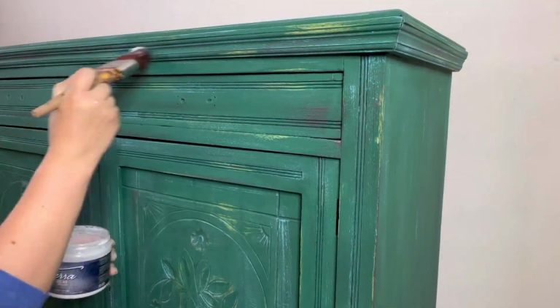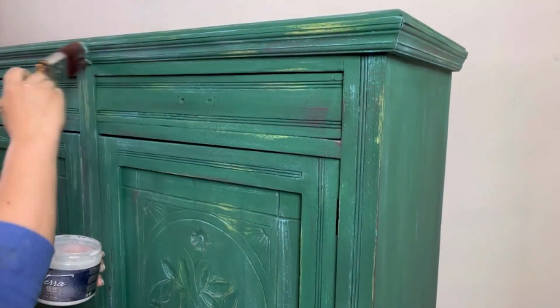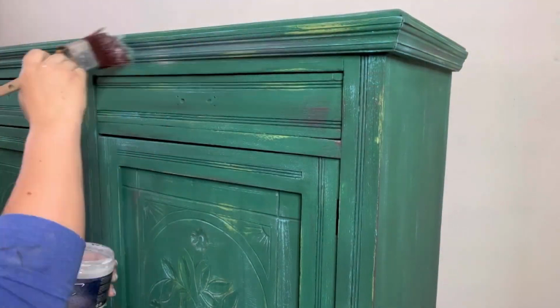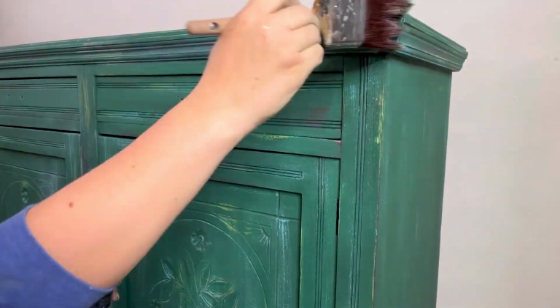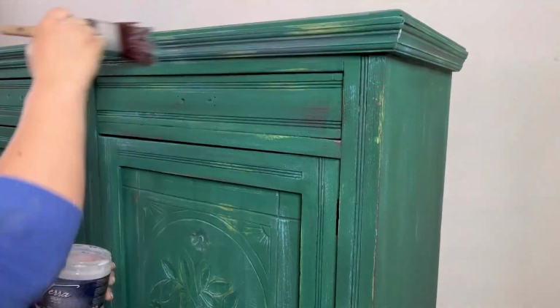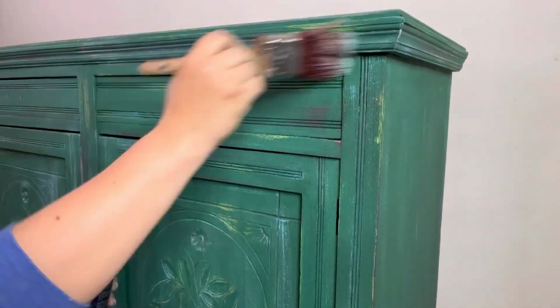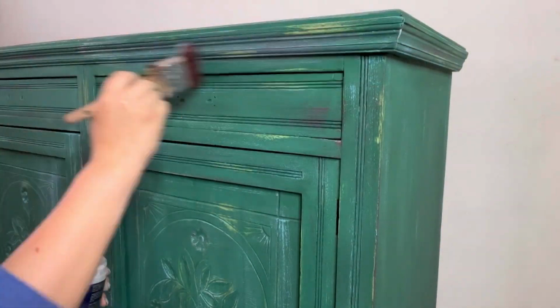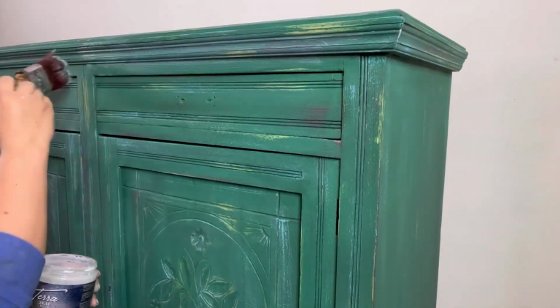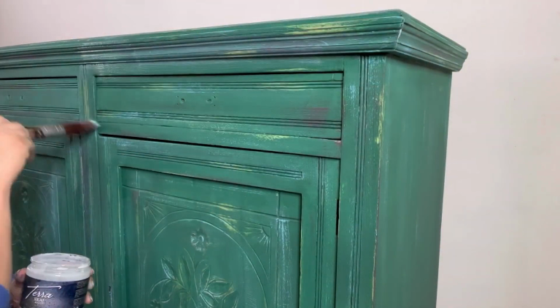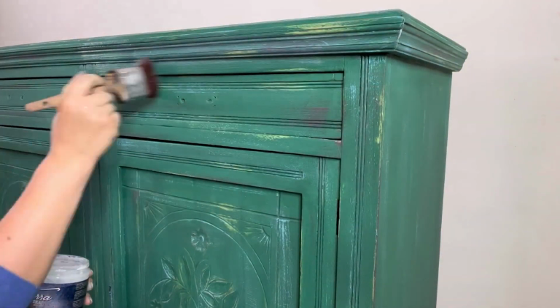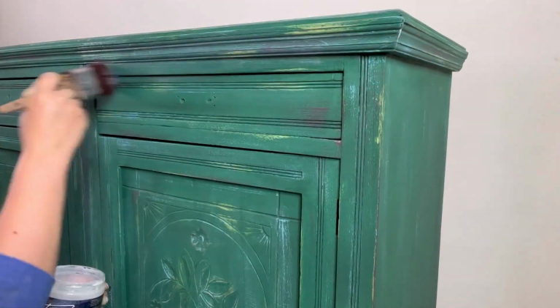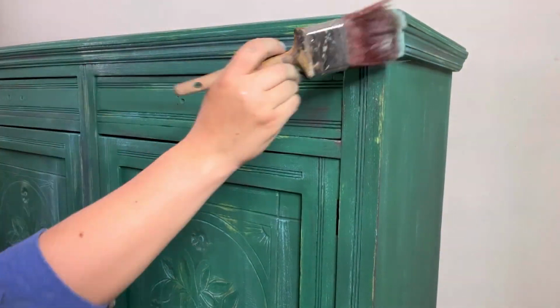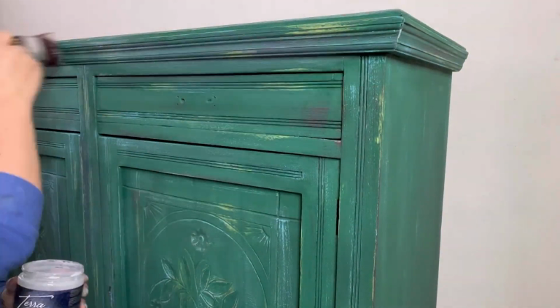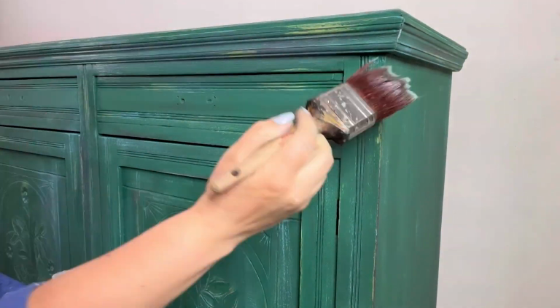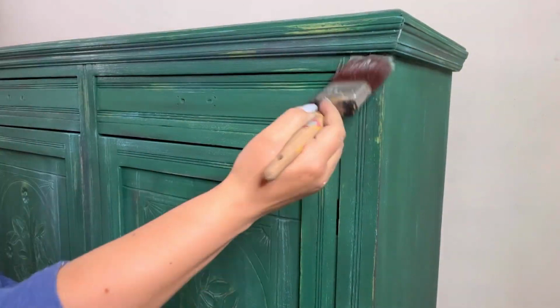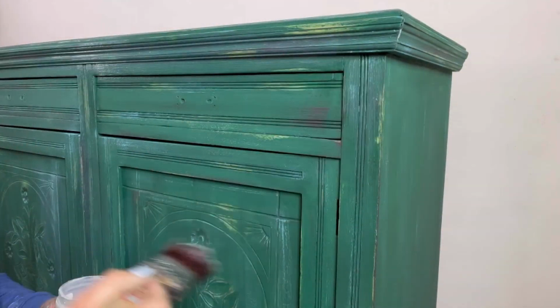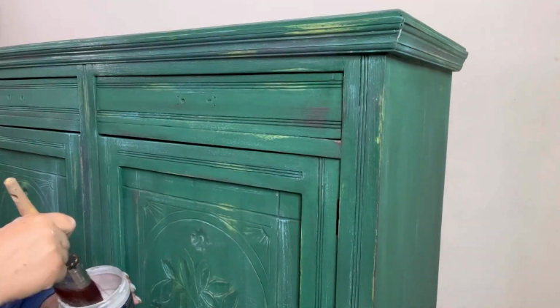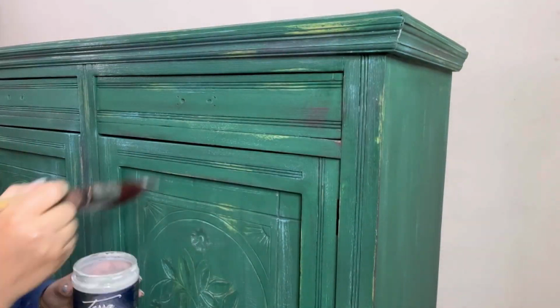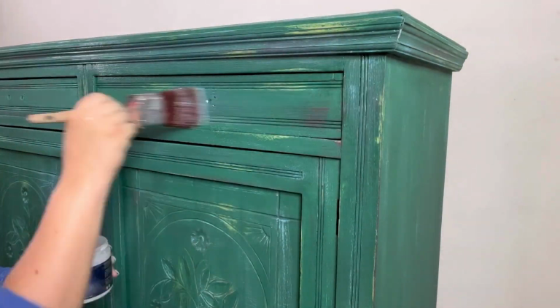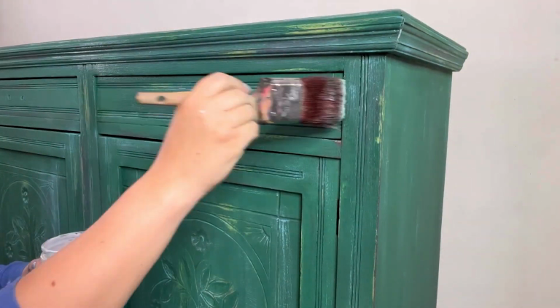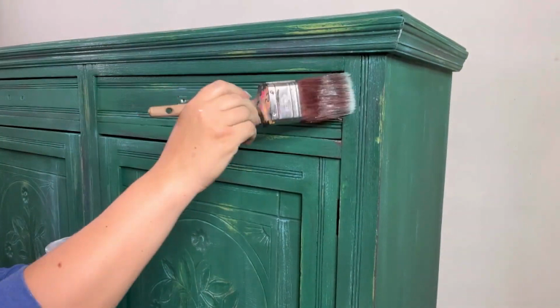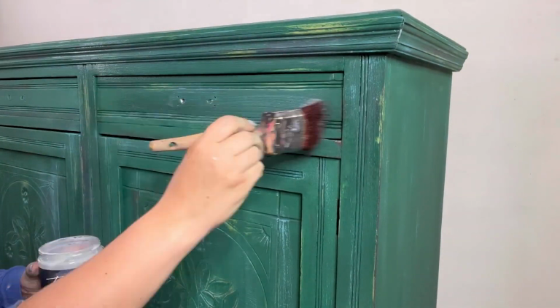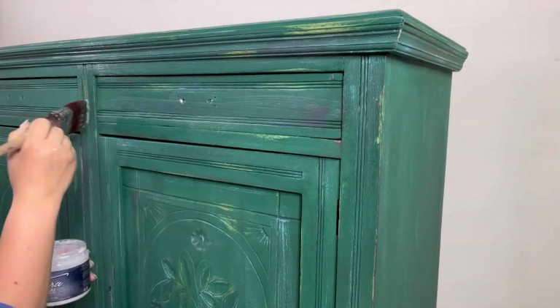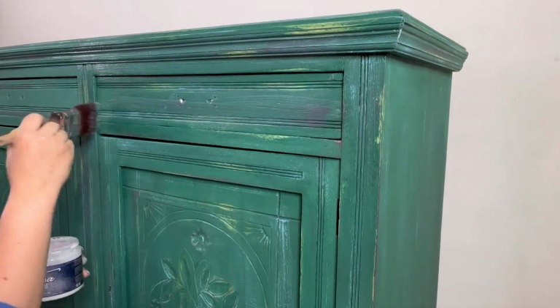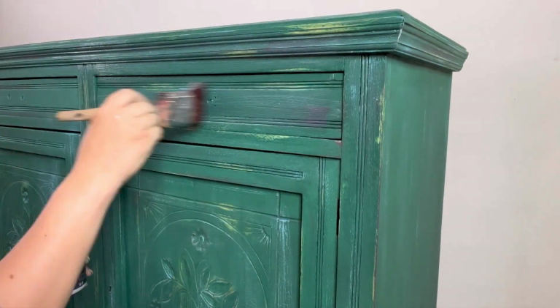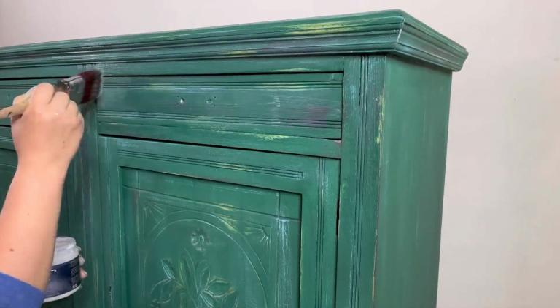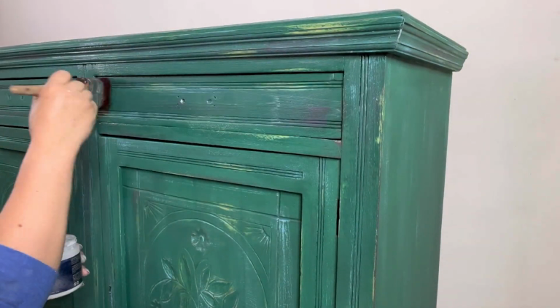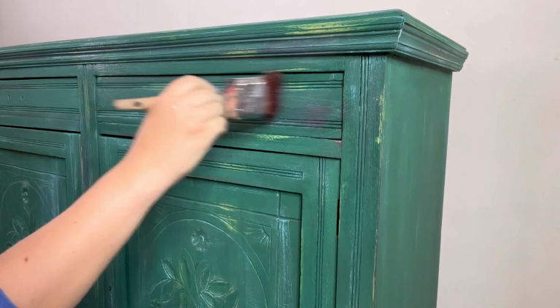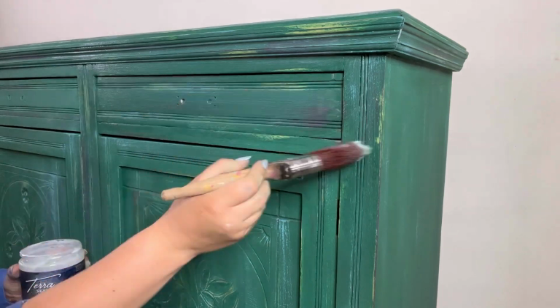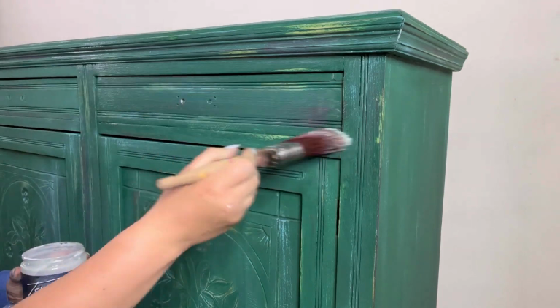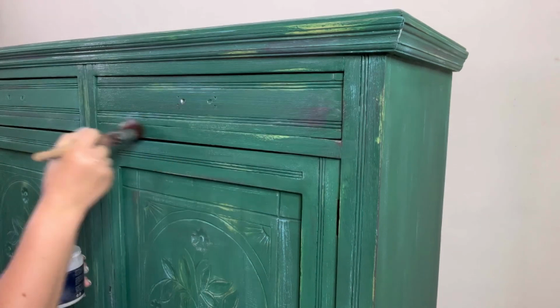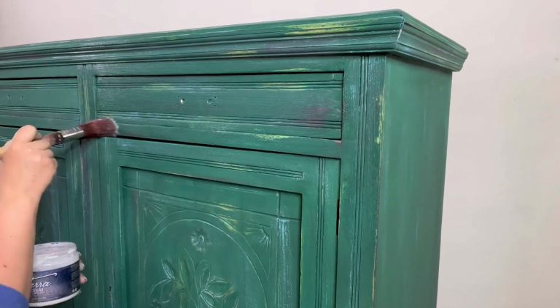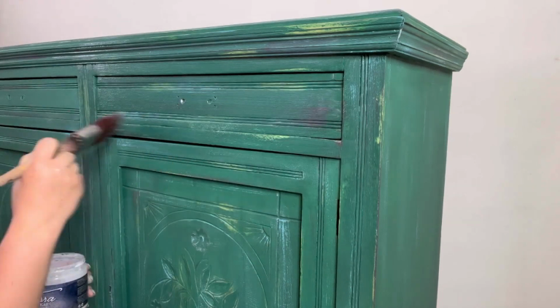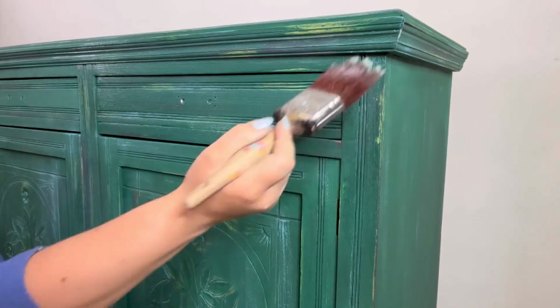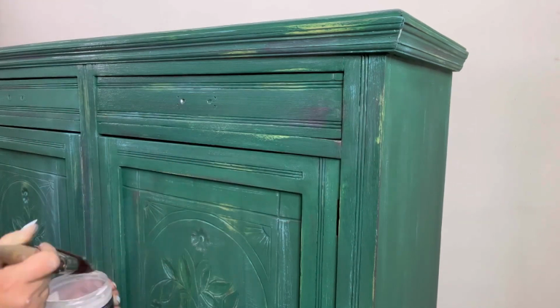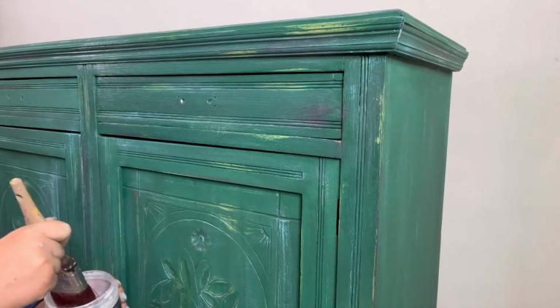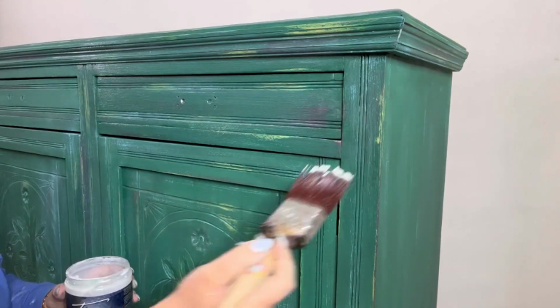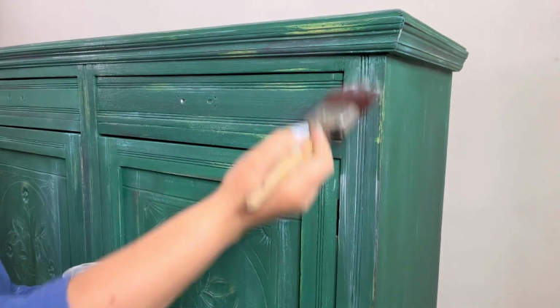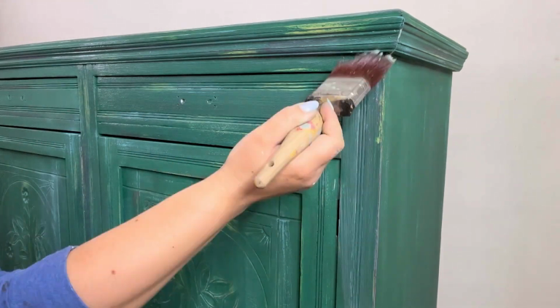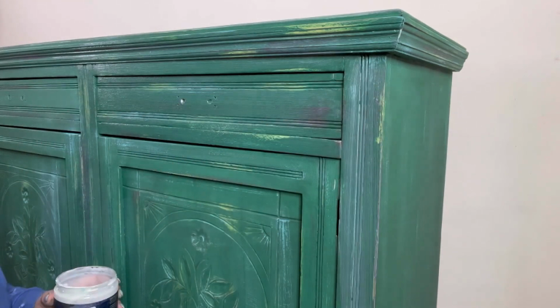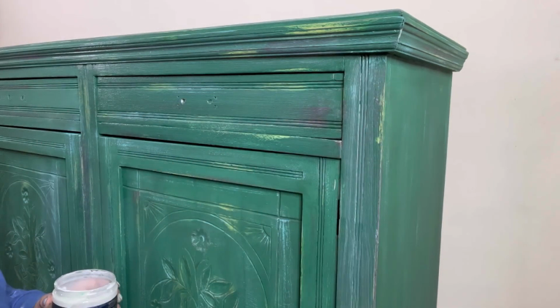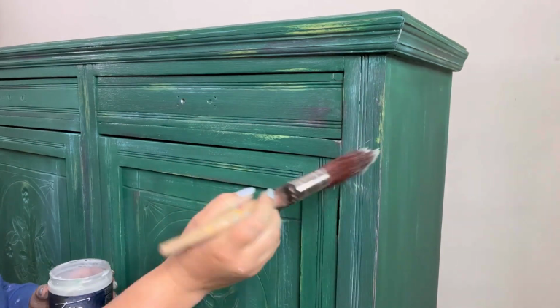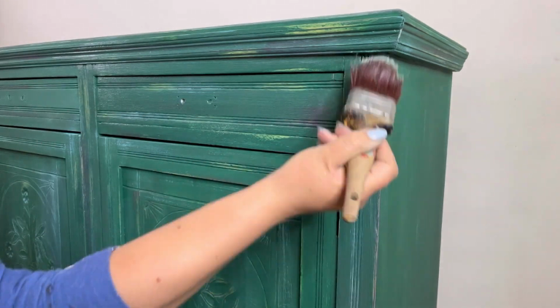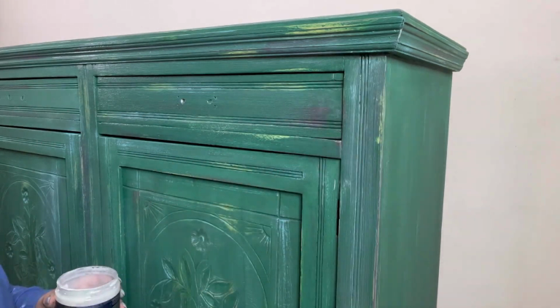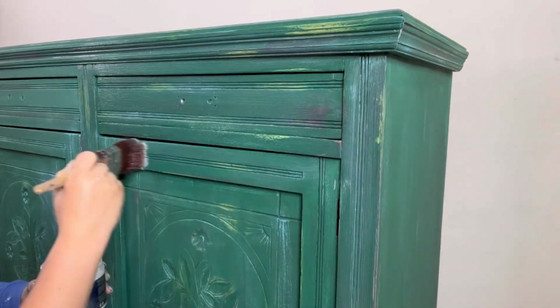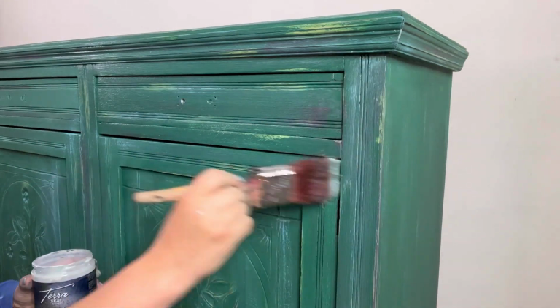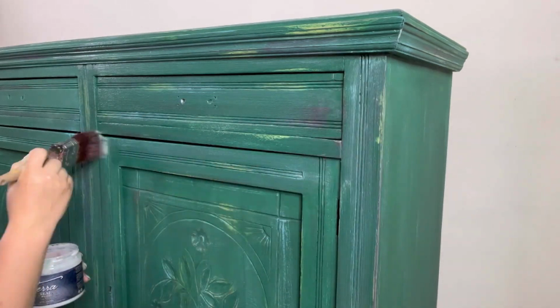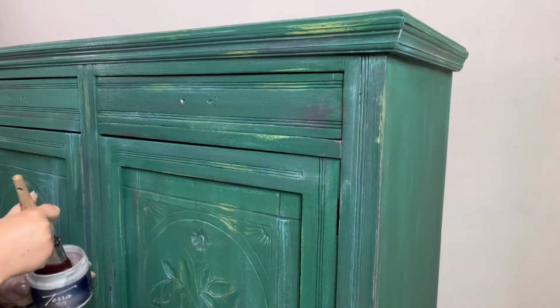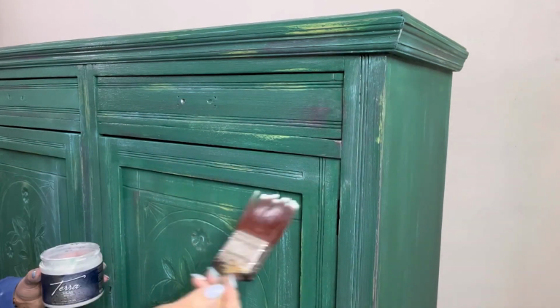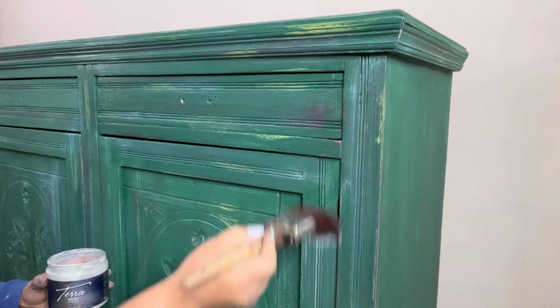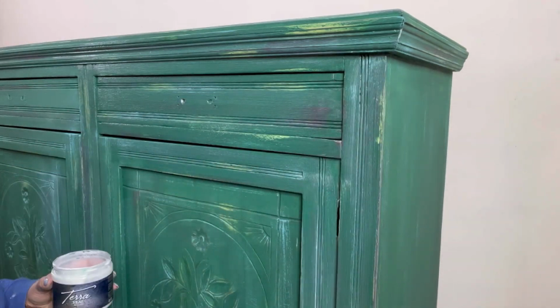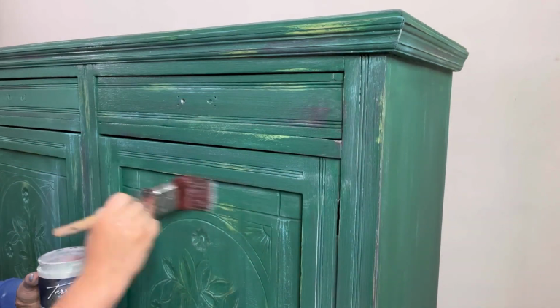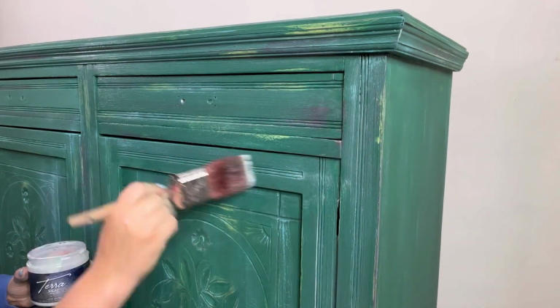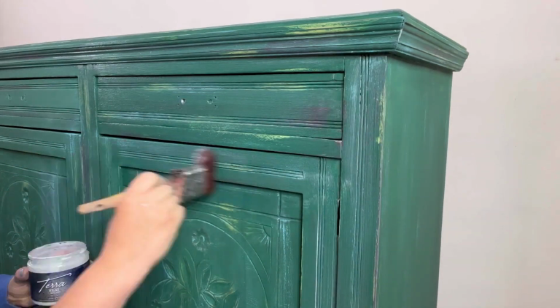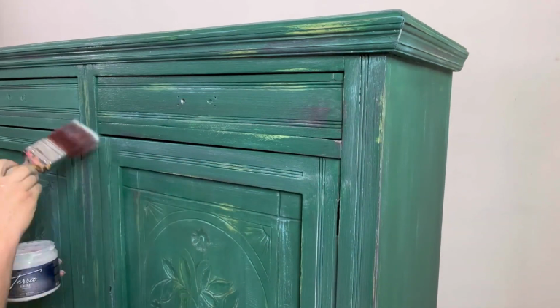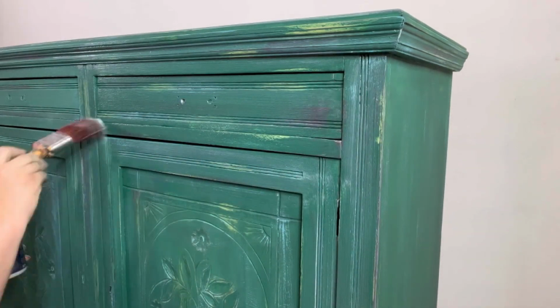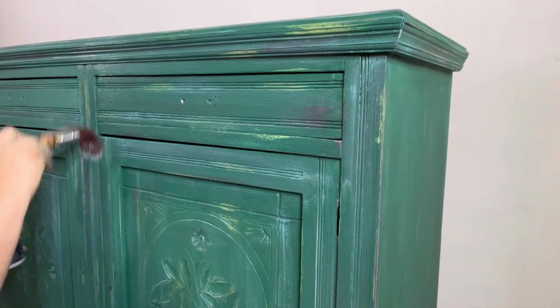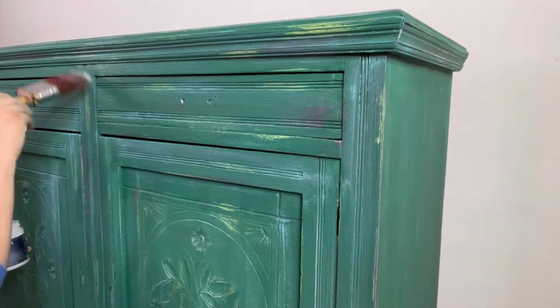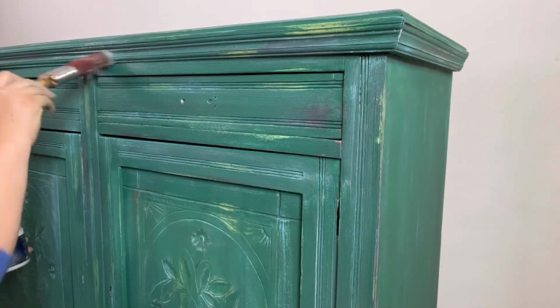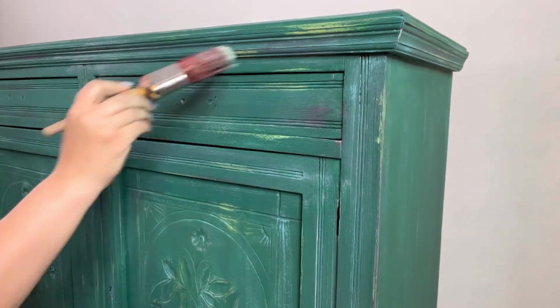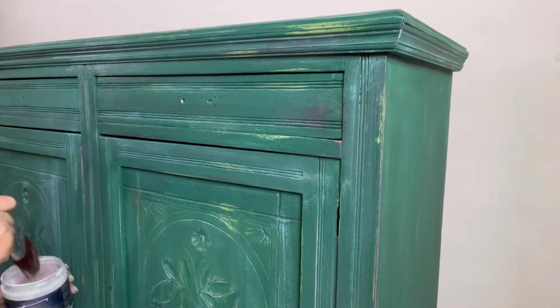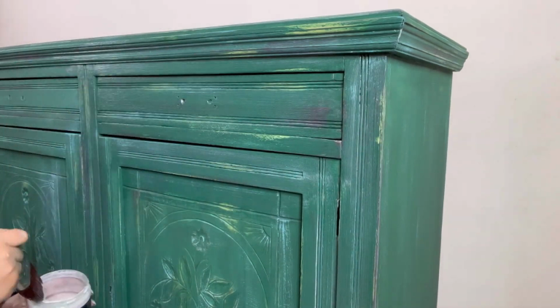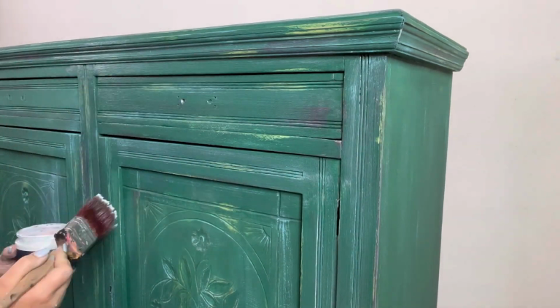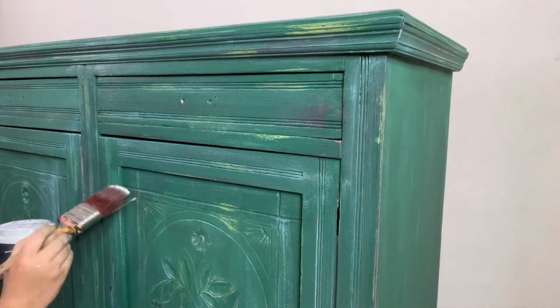Finally, I'm going to seal that all in once more. Then I can apply the handles, reattach the door hinges, and she's ready to go.